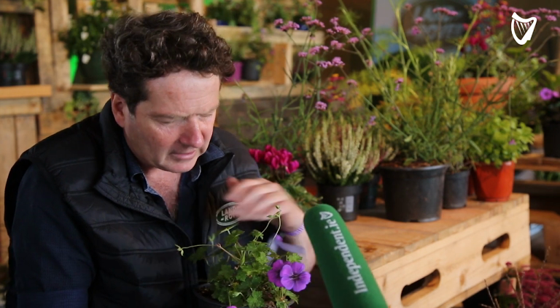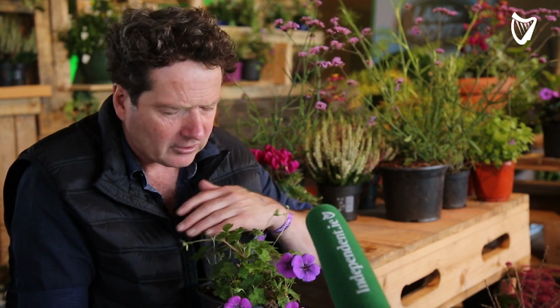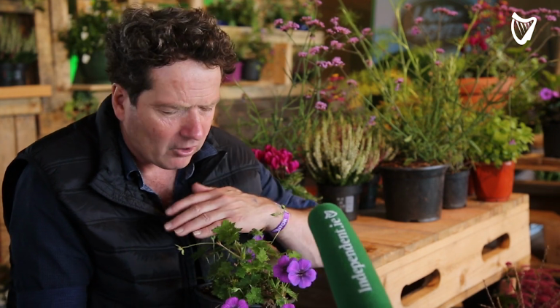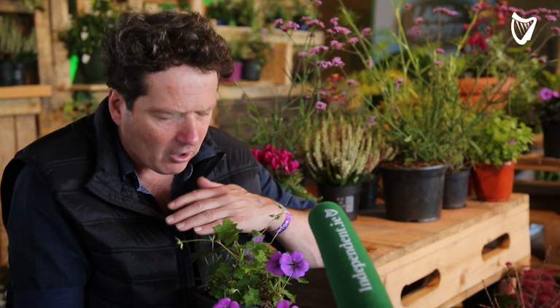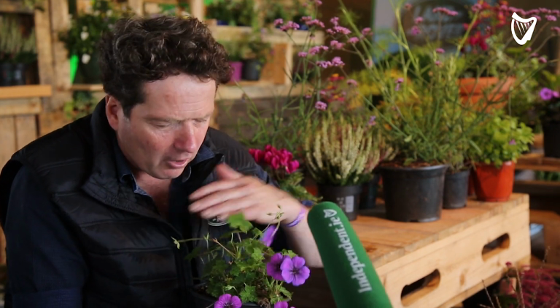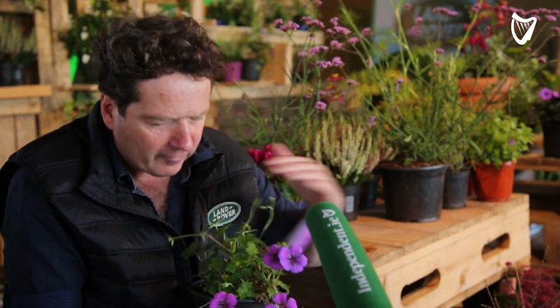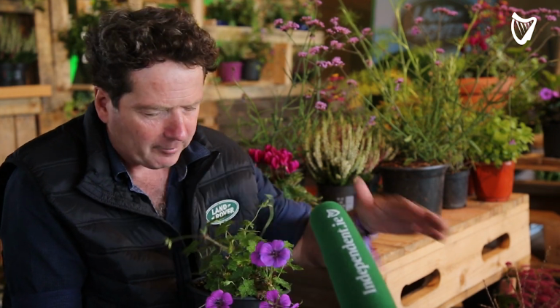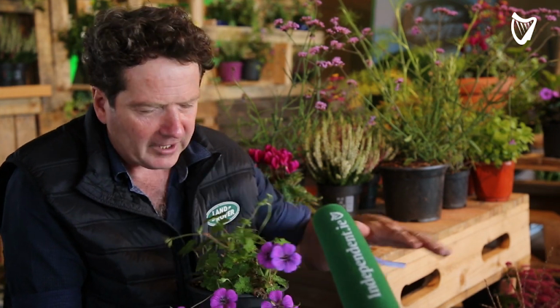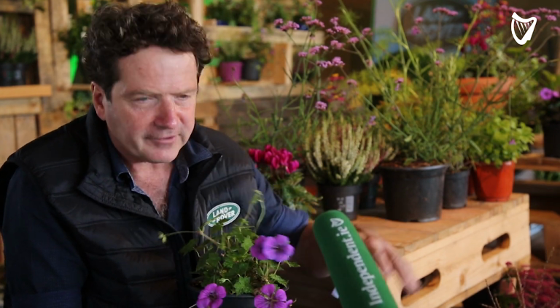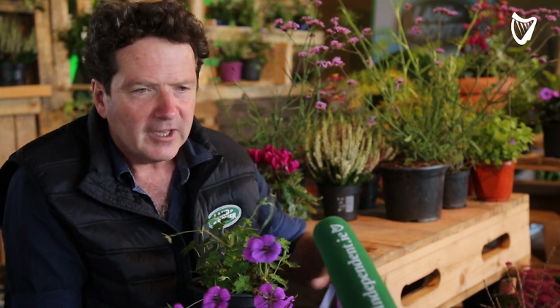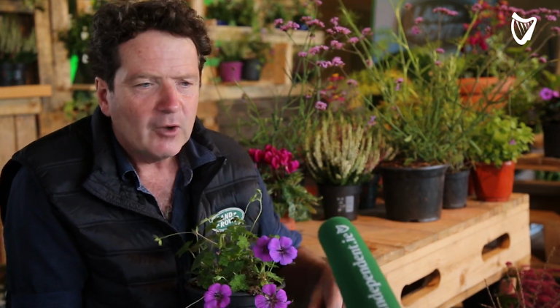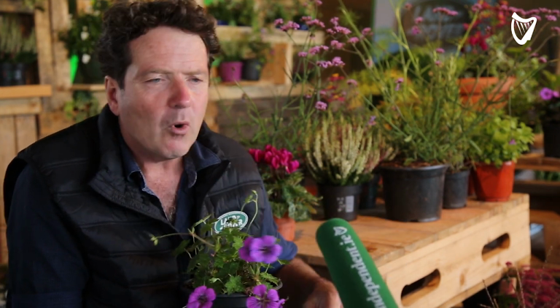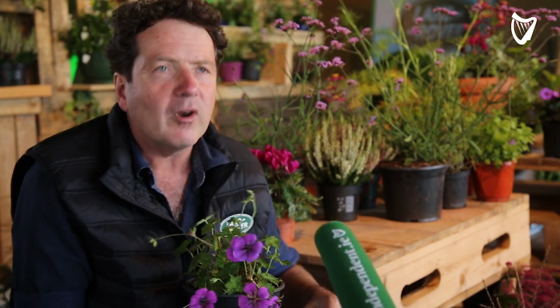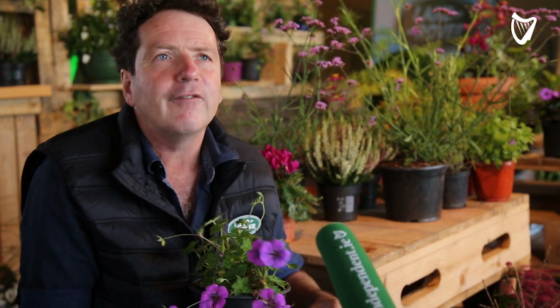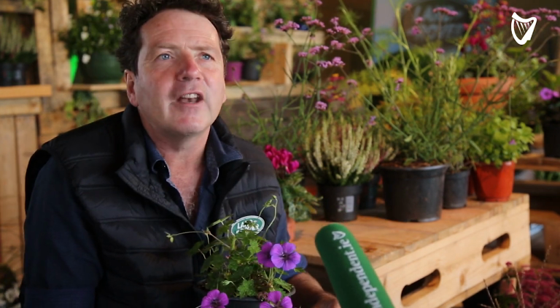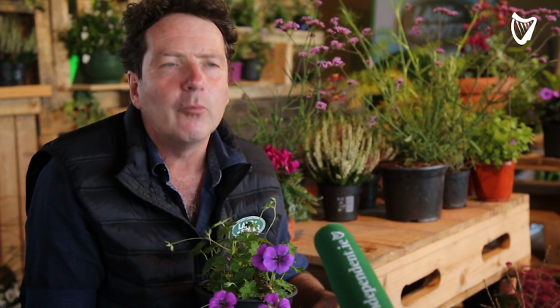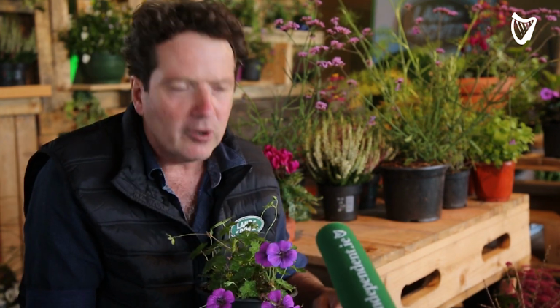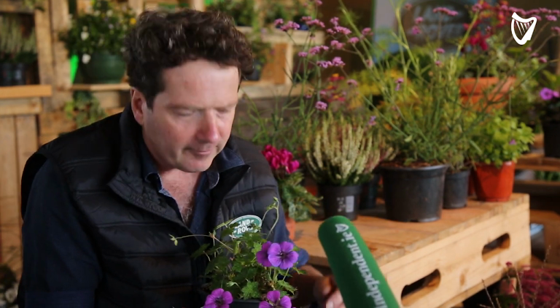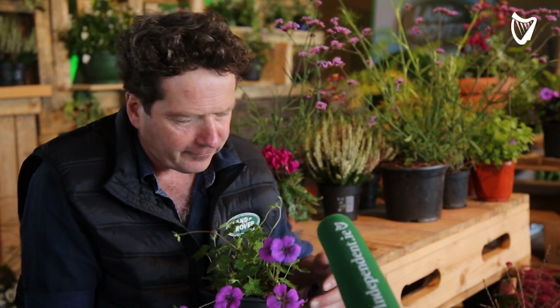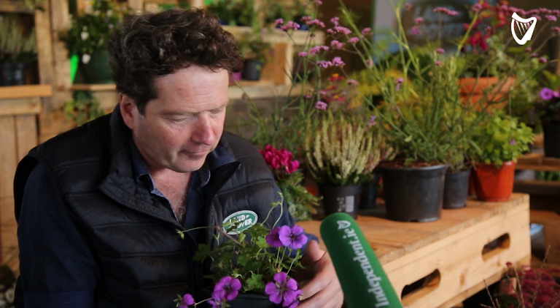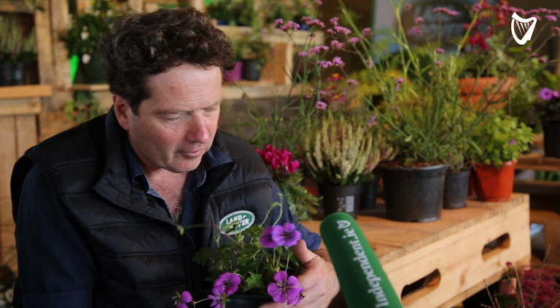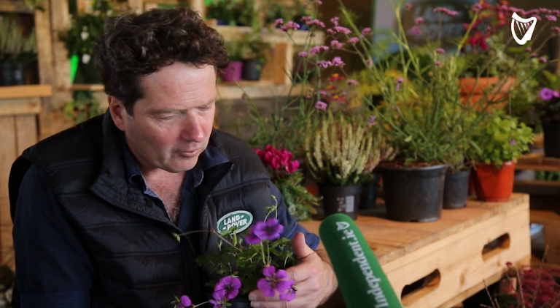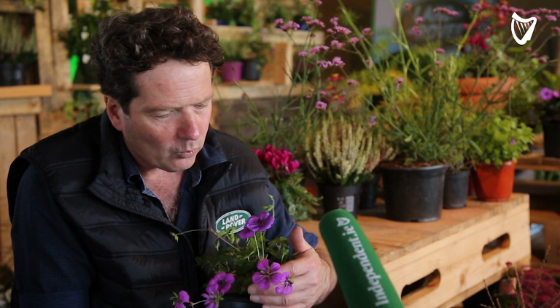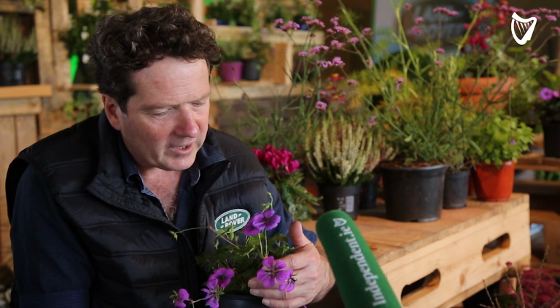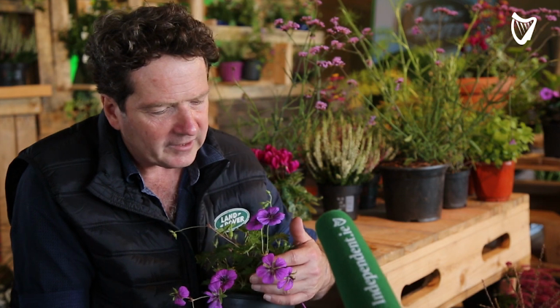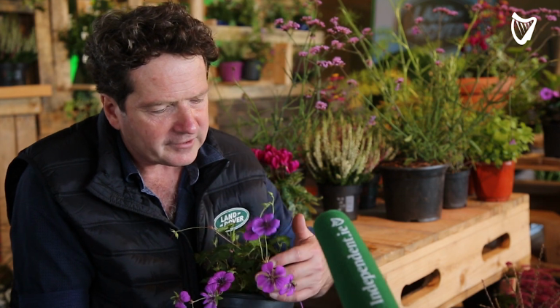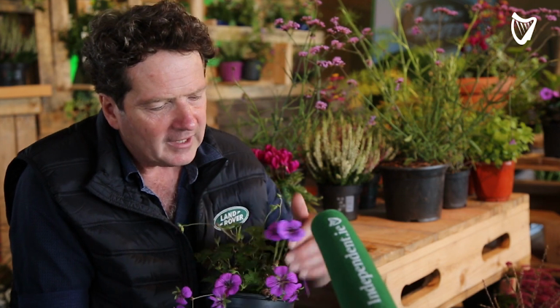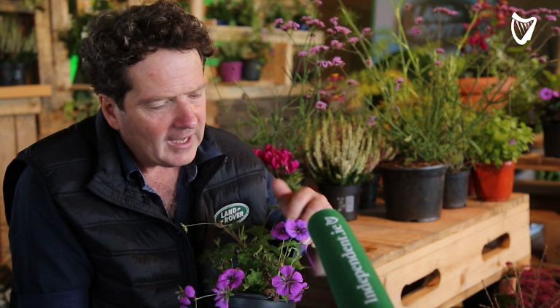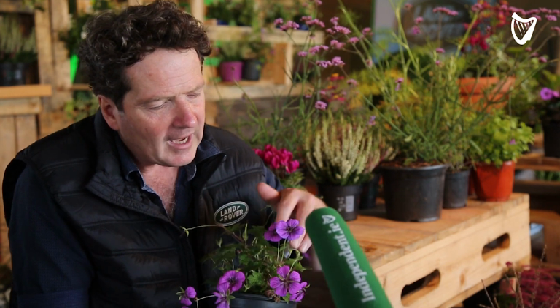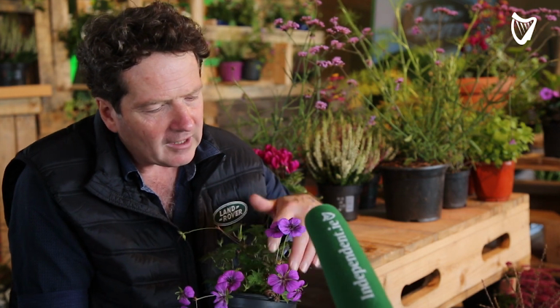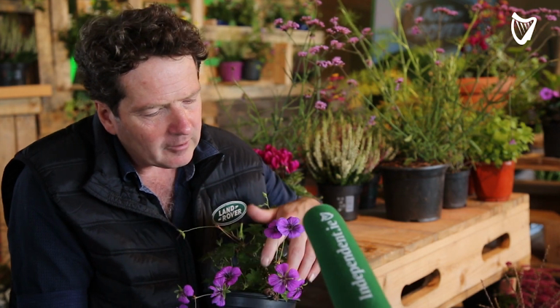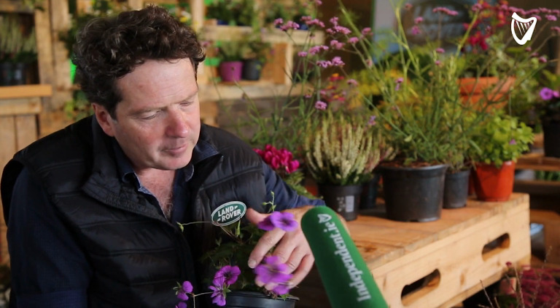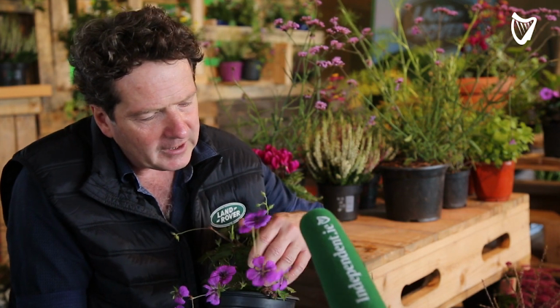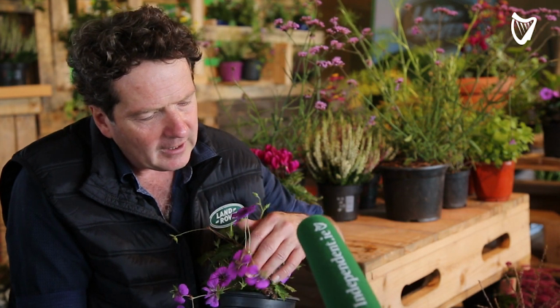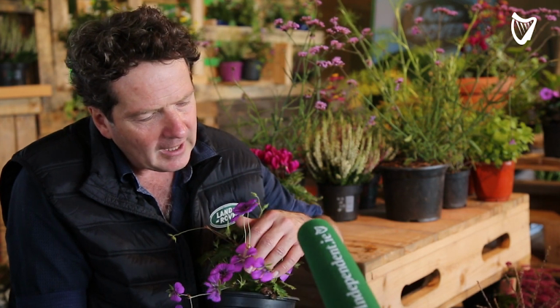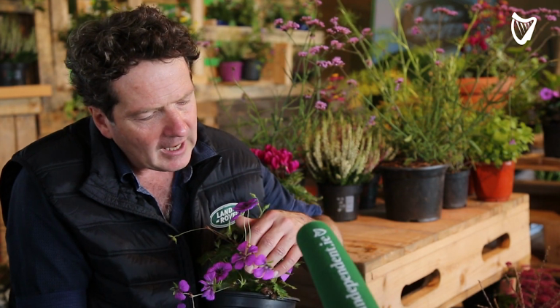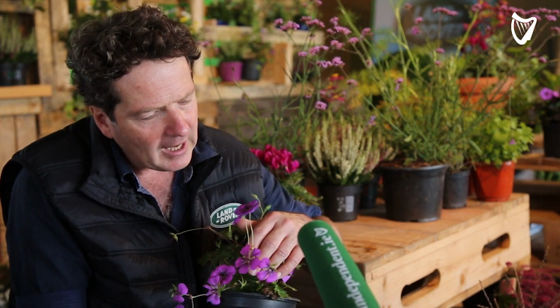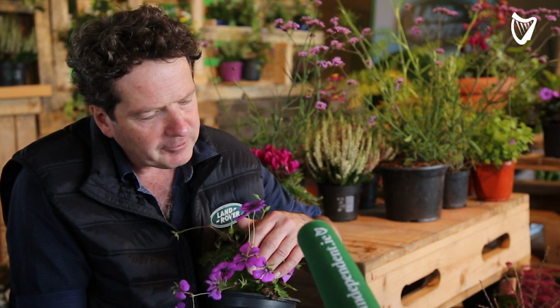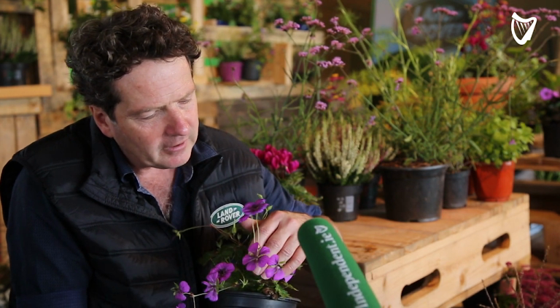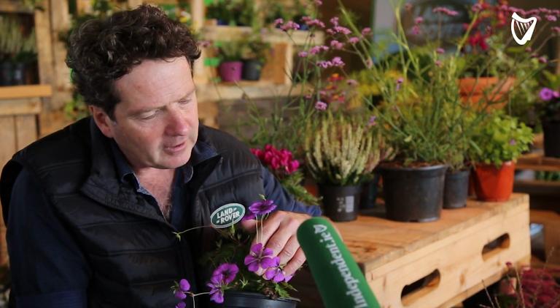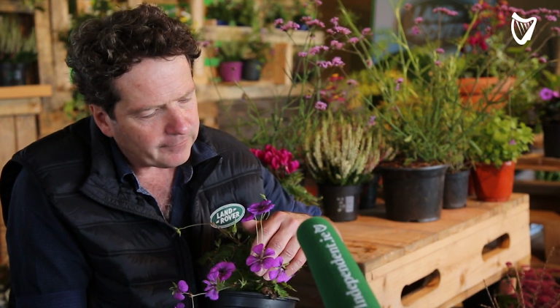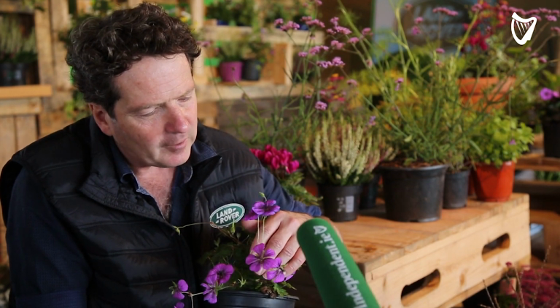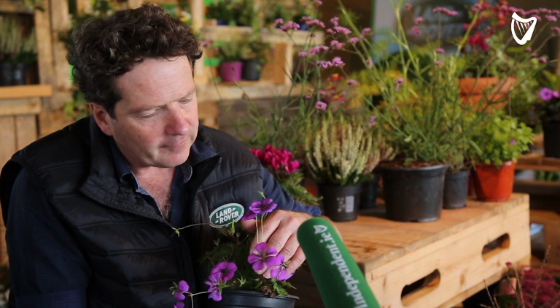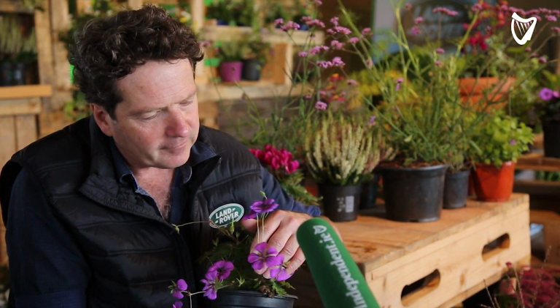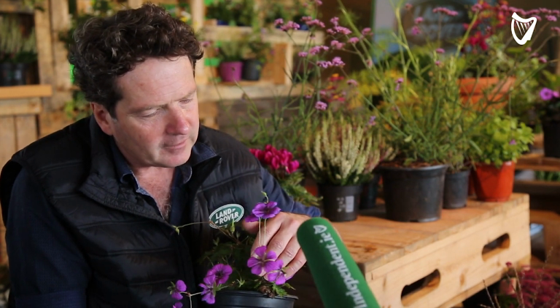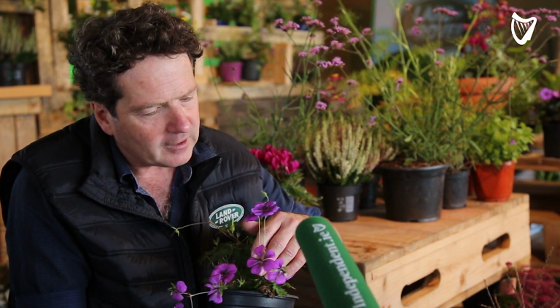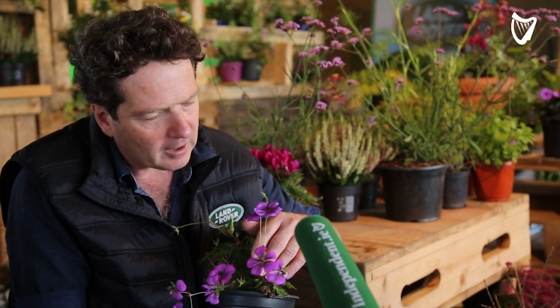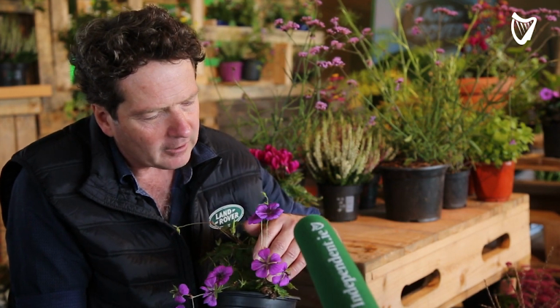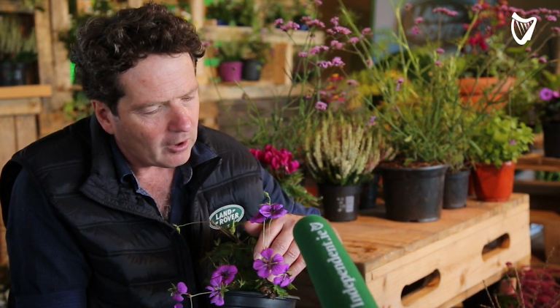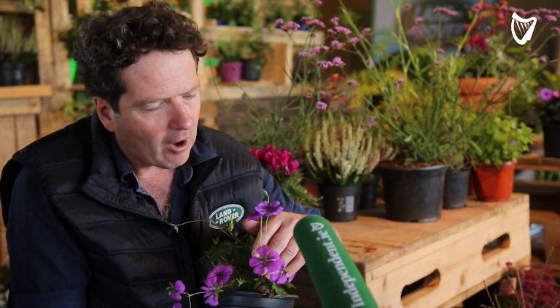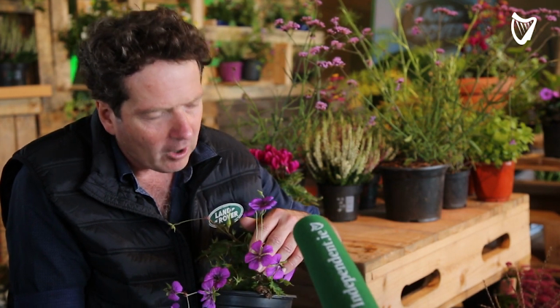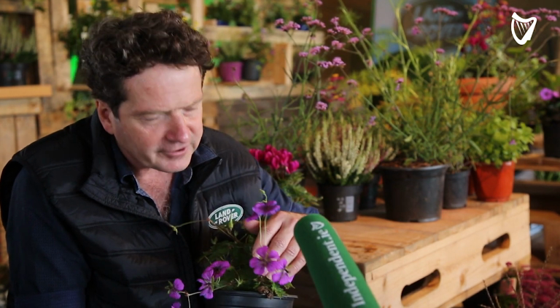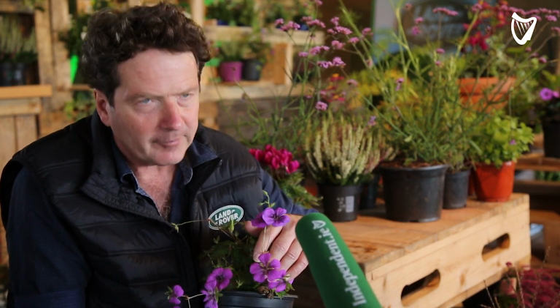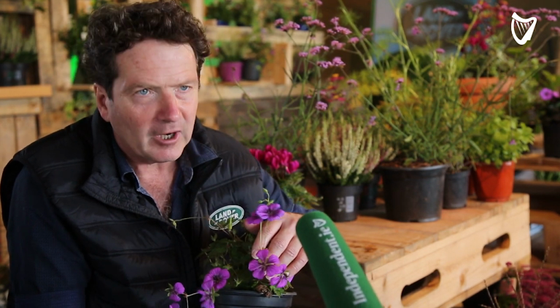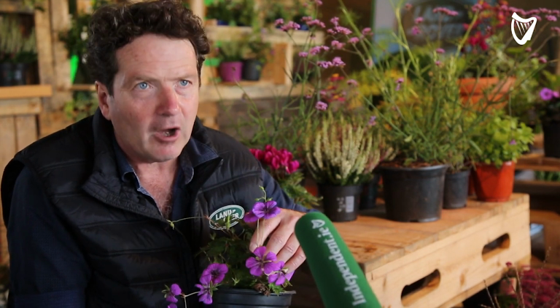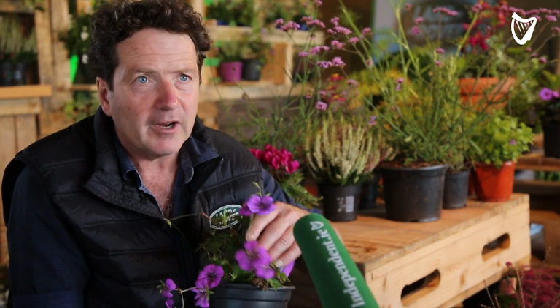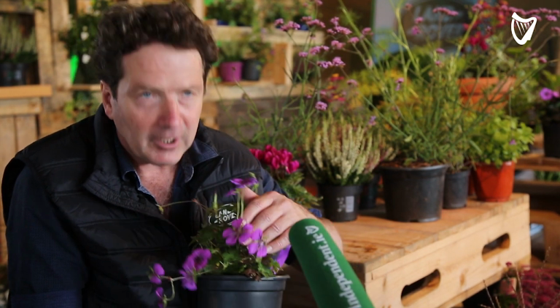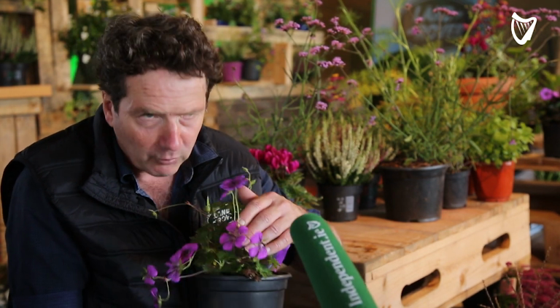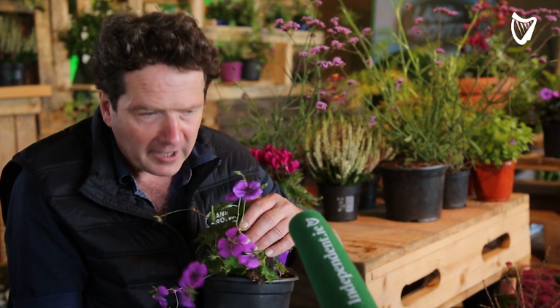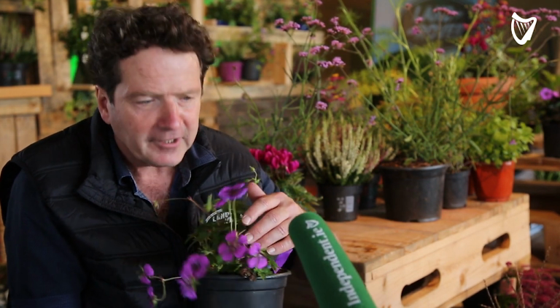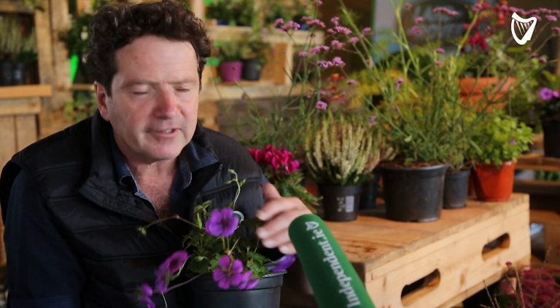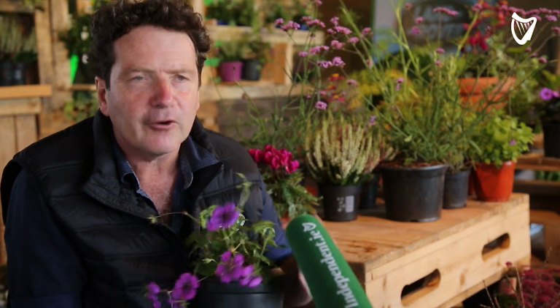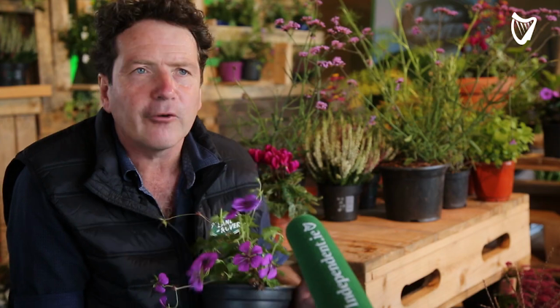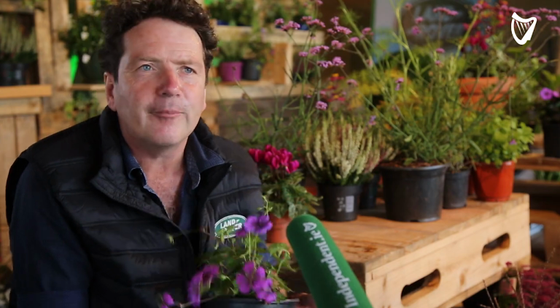It'll crawl over the place, won't leave any room for weeds, and it'll be absolutely full of colour all summer long right into the autumn.